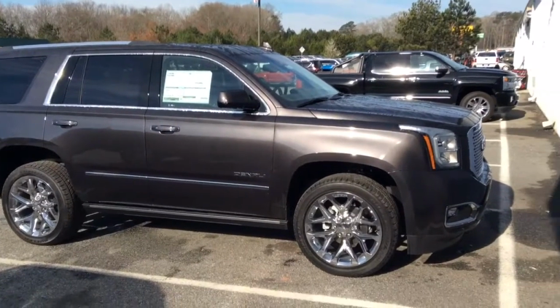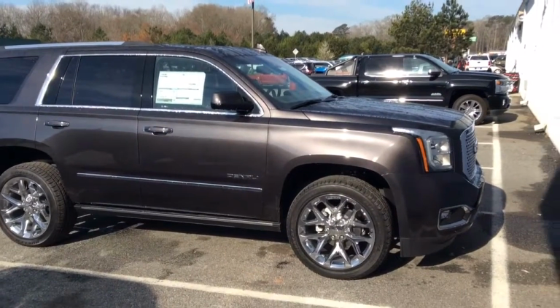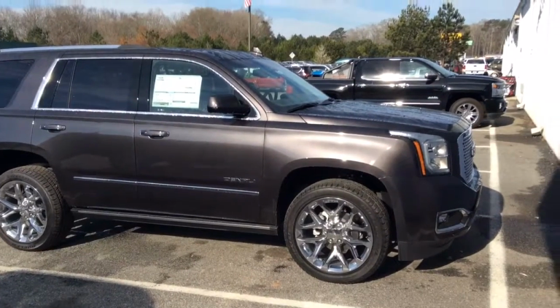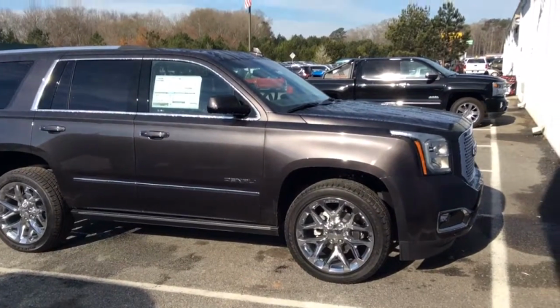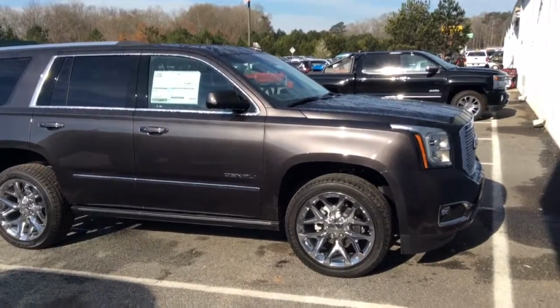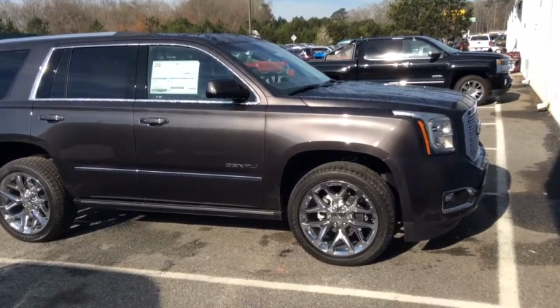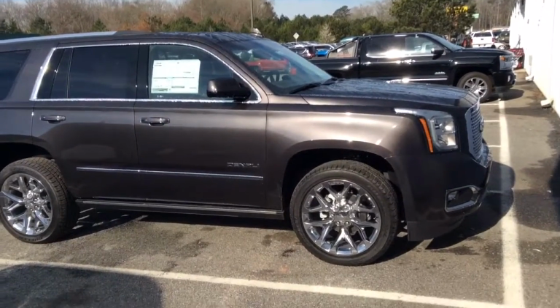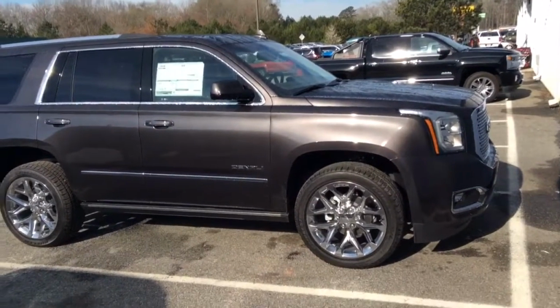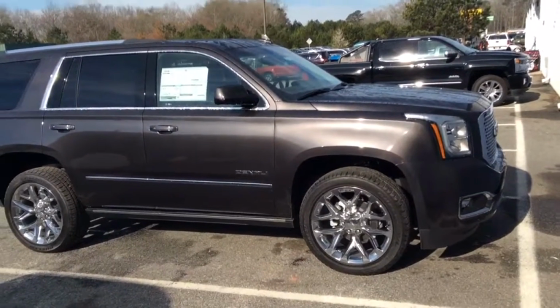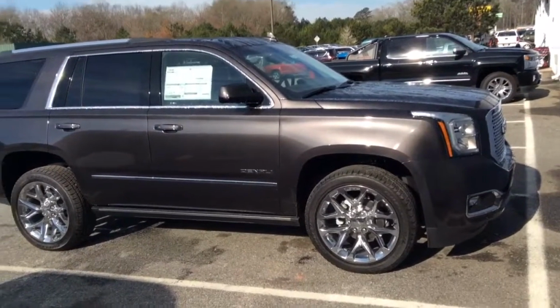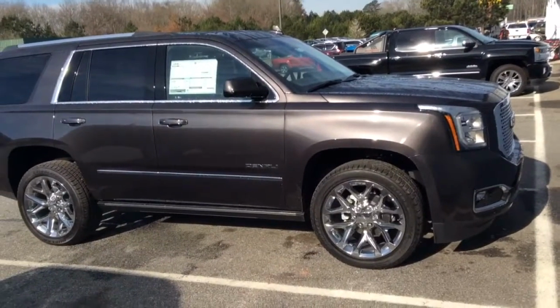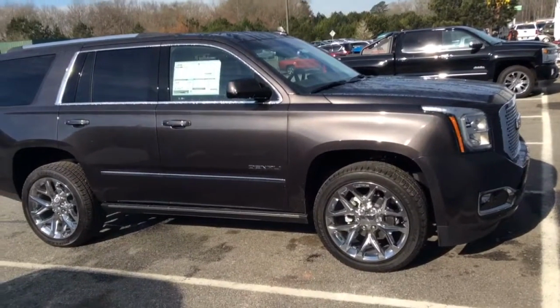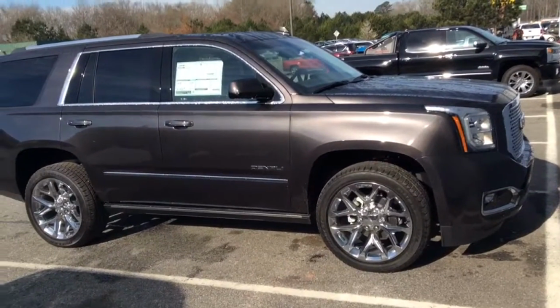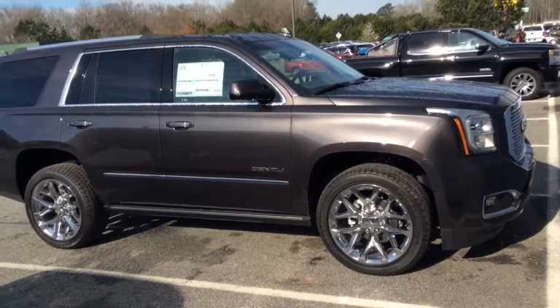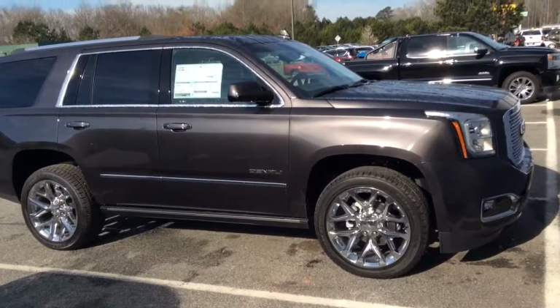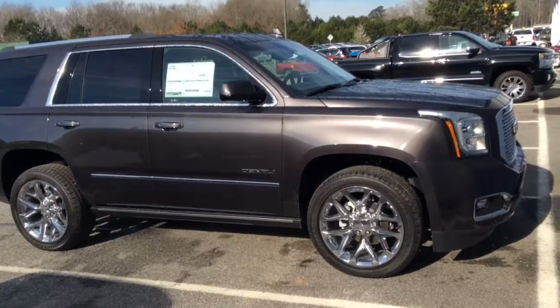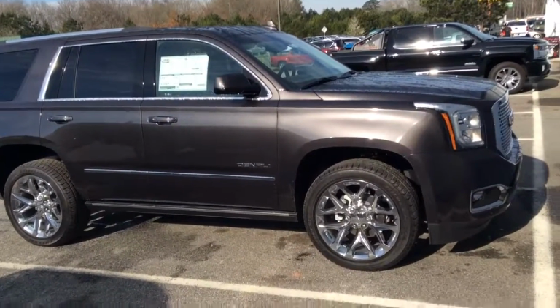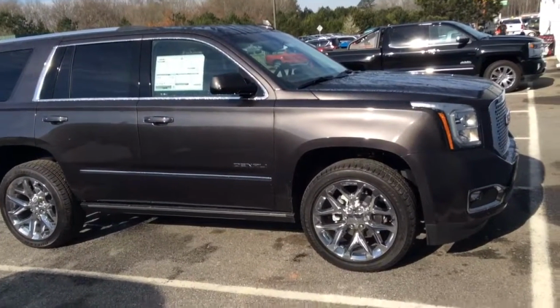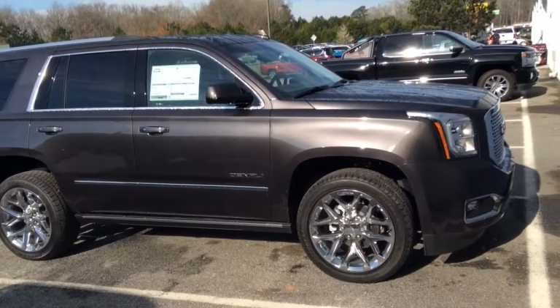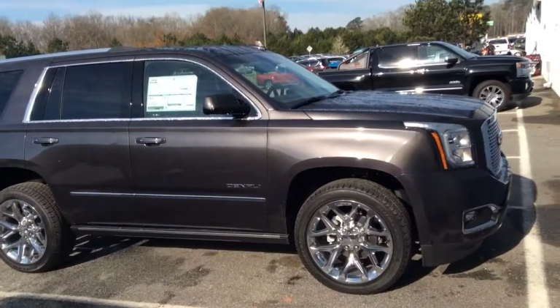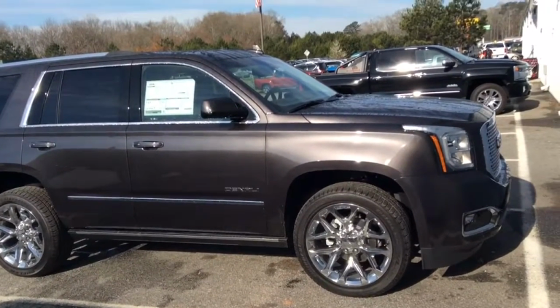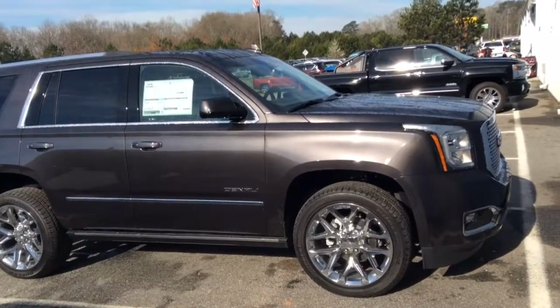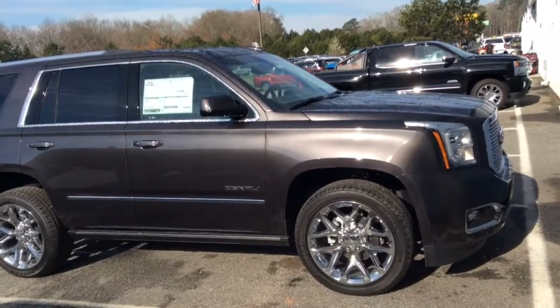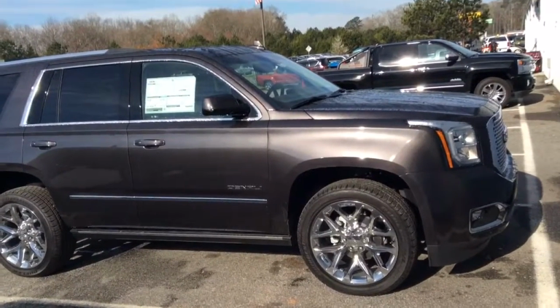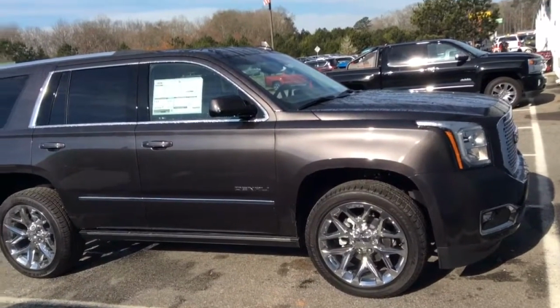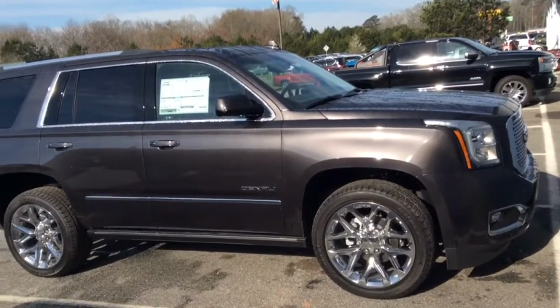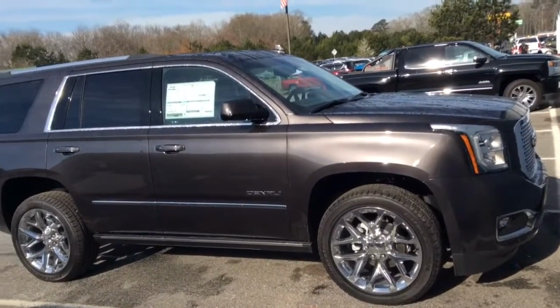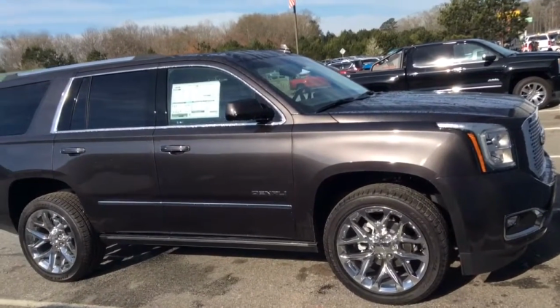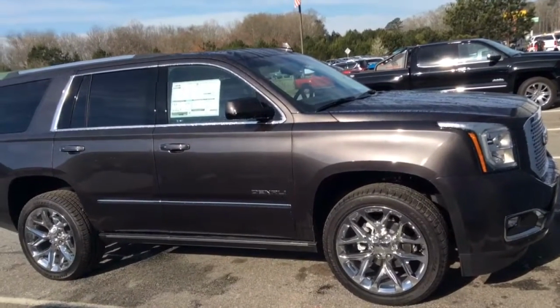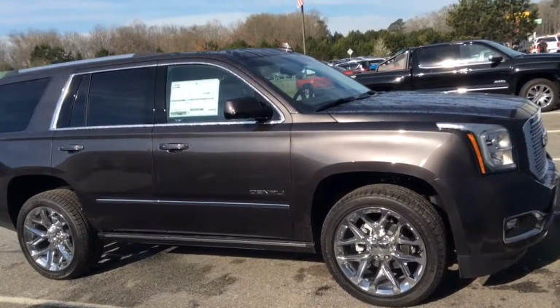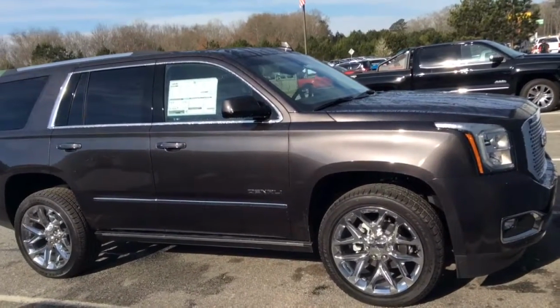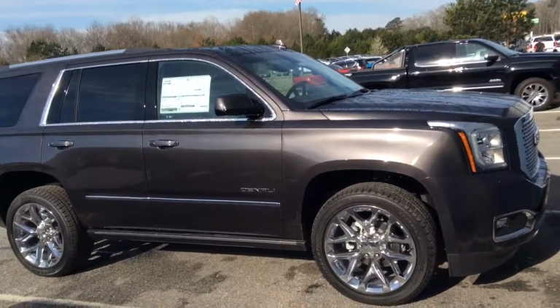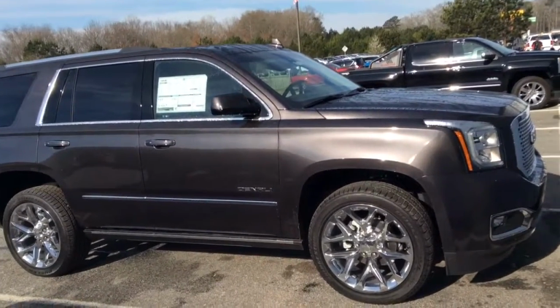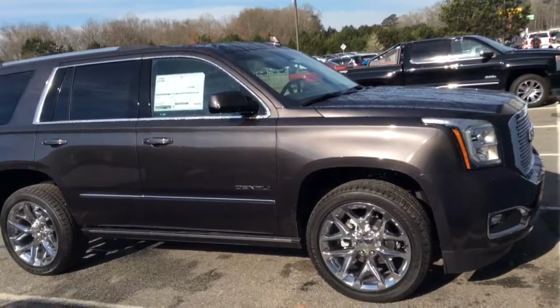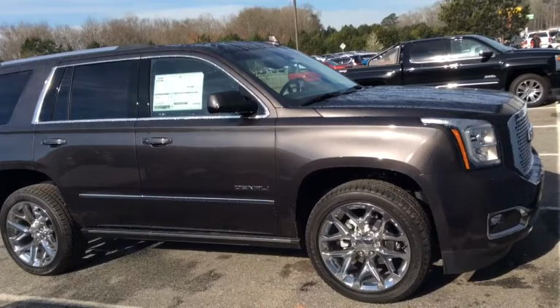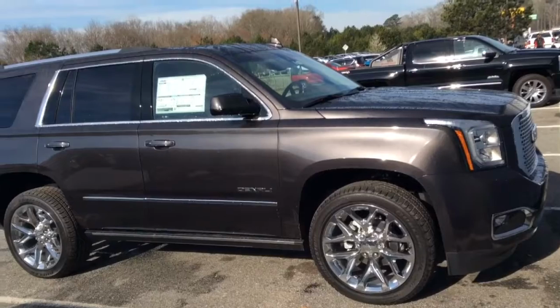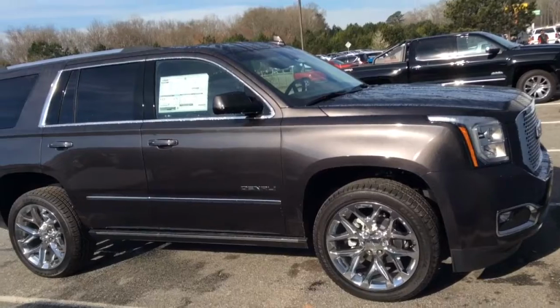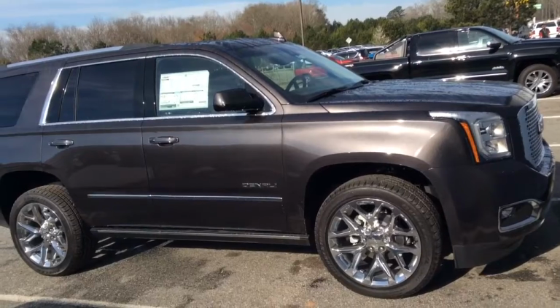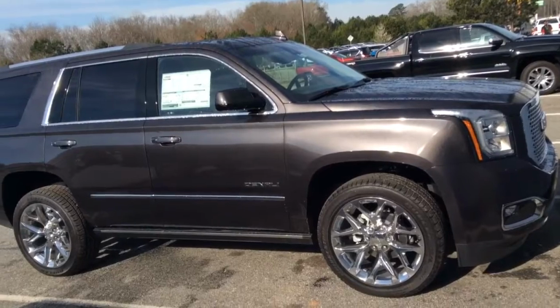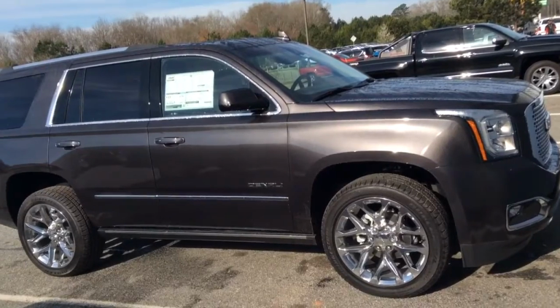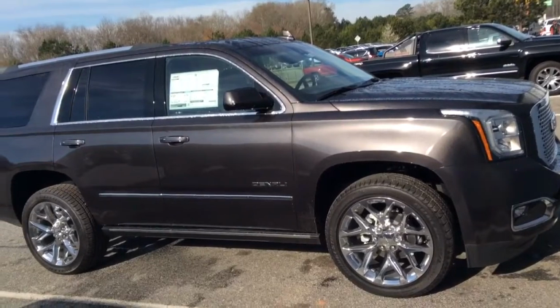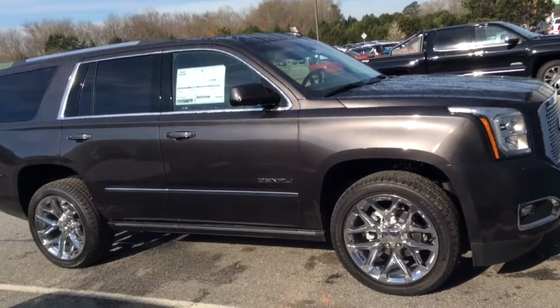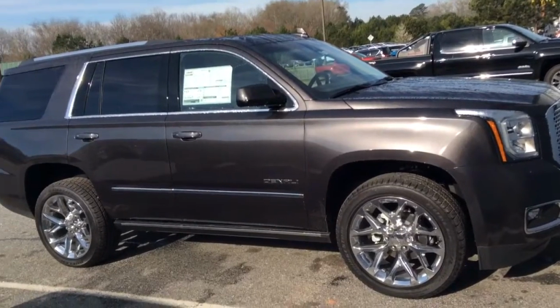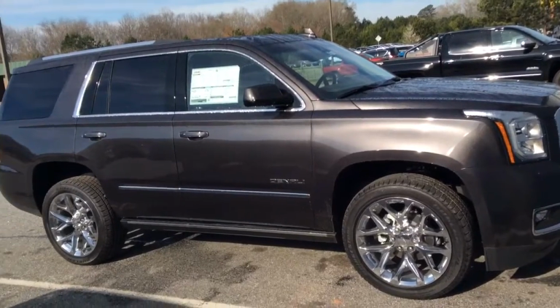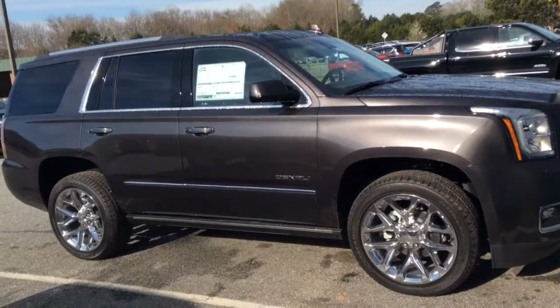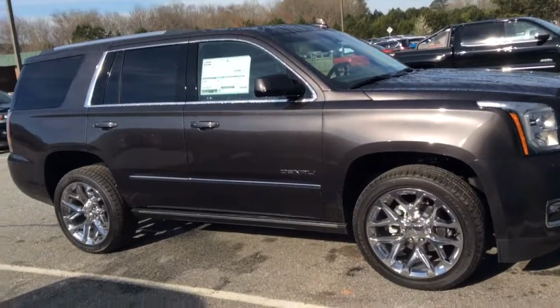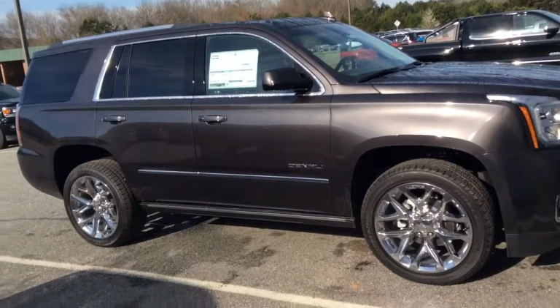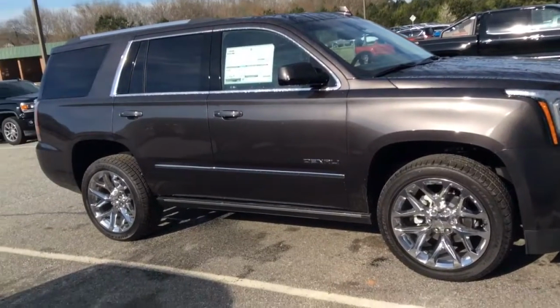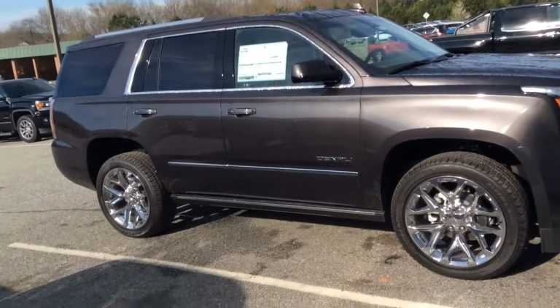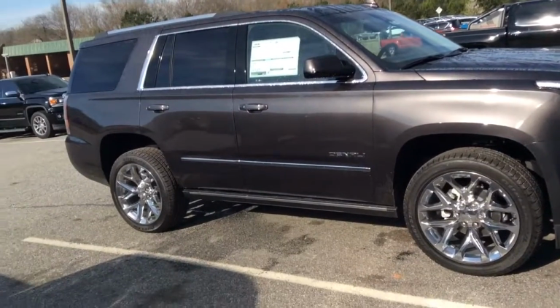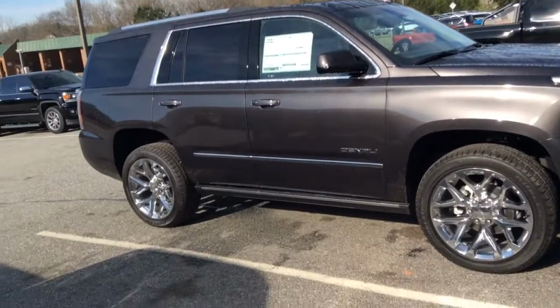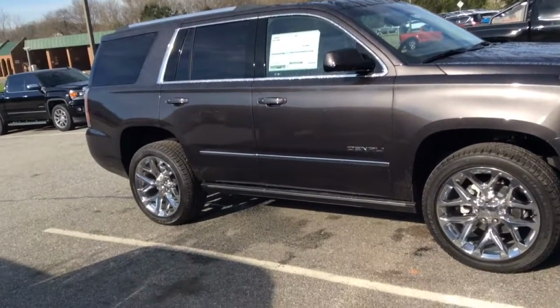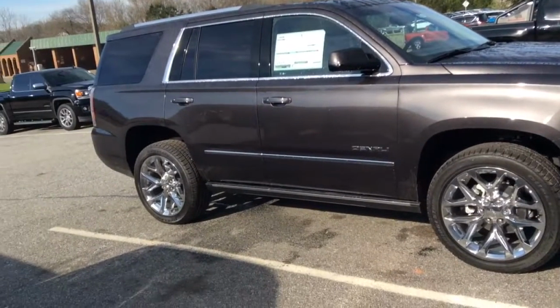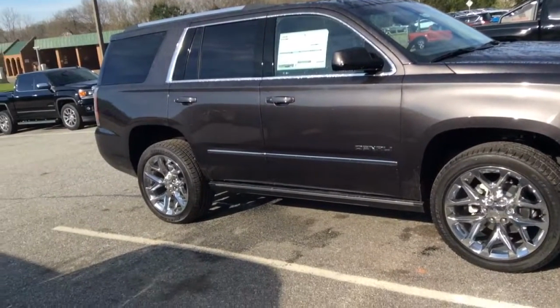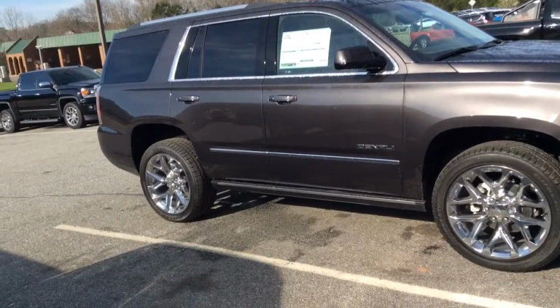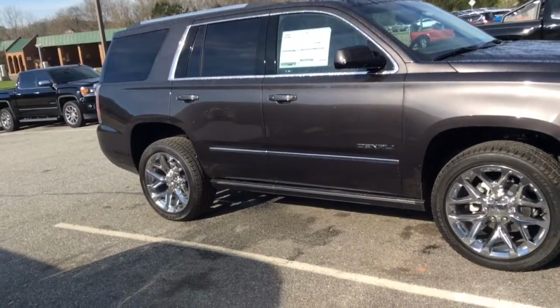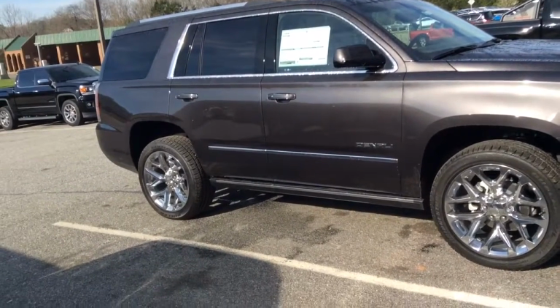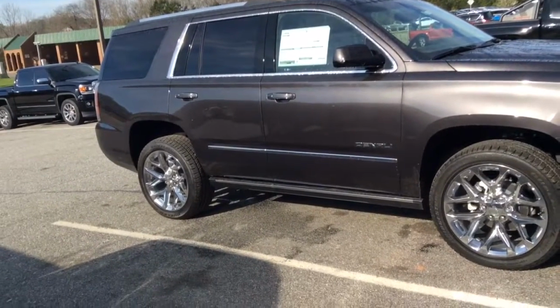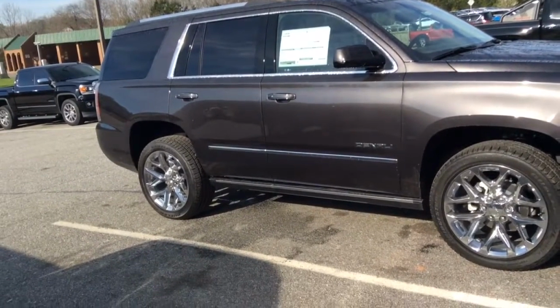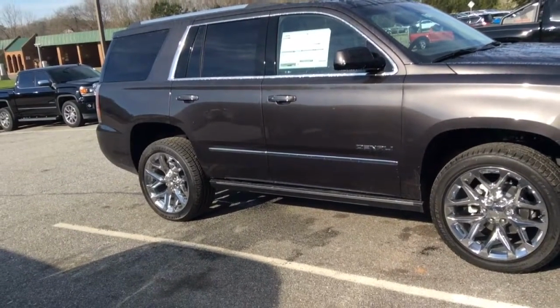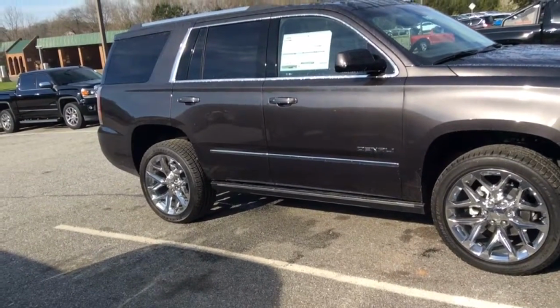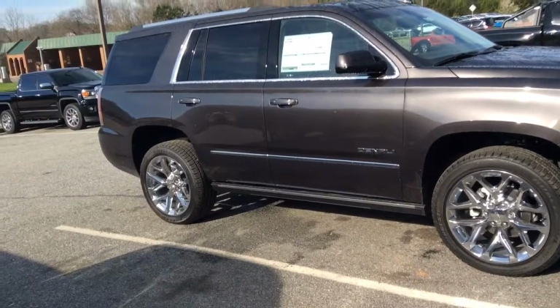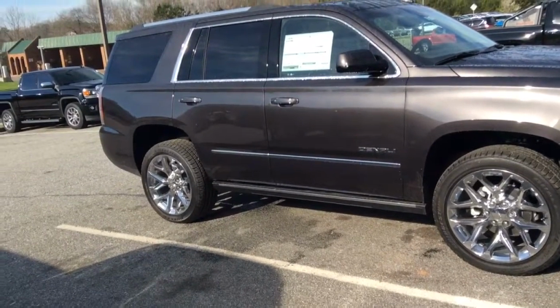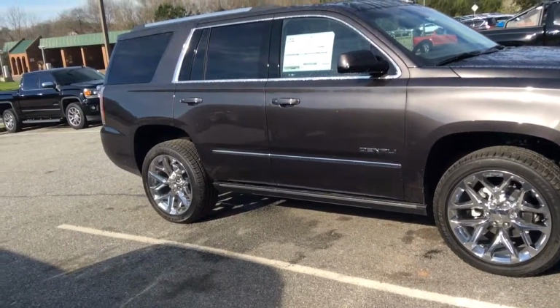Hi Keith, this is Eric here. I want to give you a quick look at this 2017 Yukon Denali. As you can see, it has retractable running boards here.